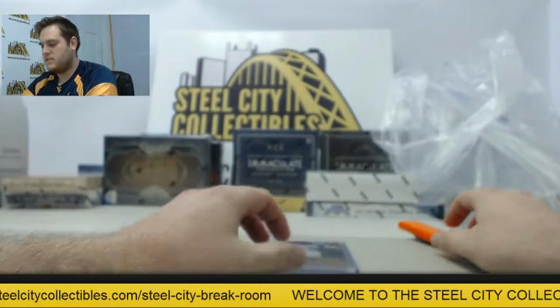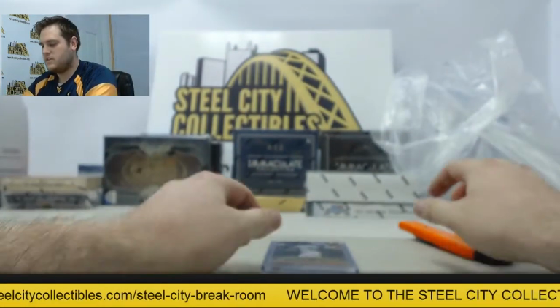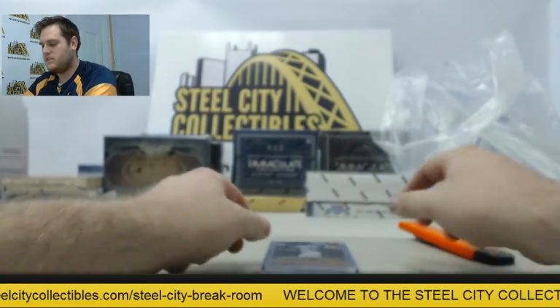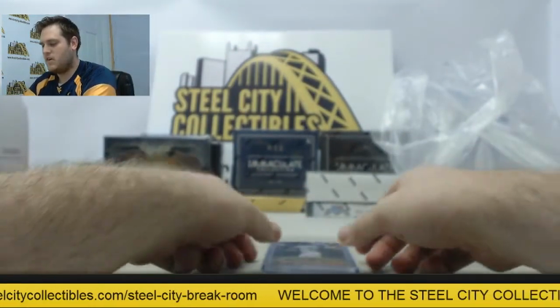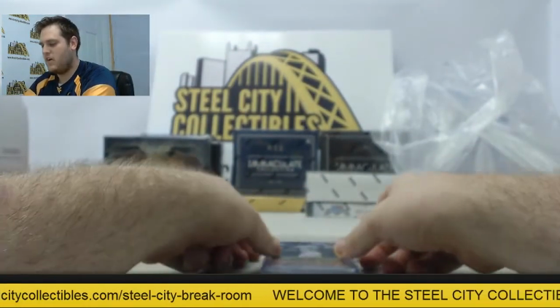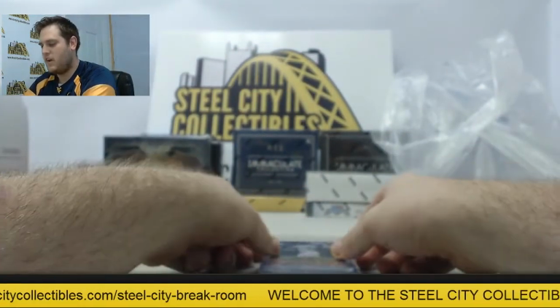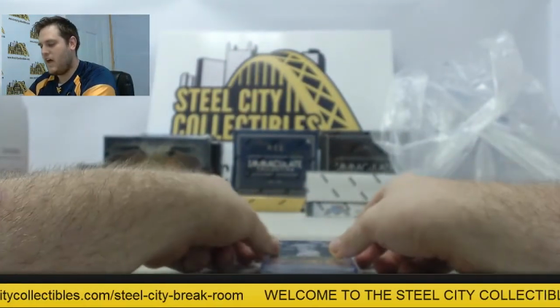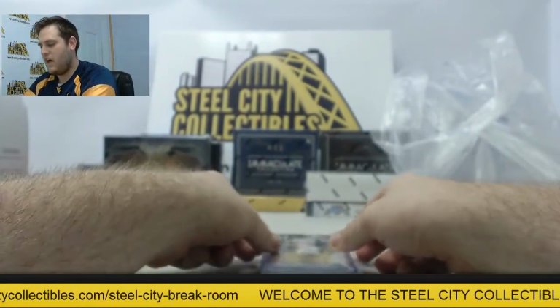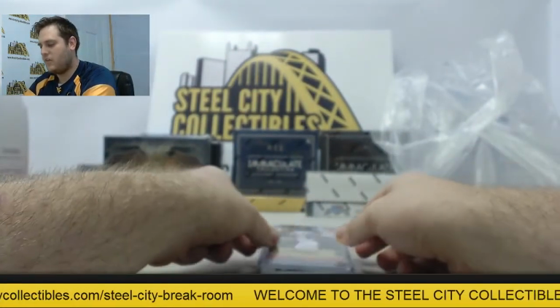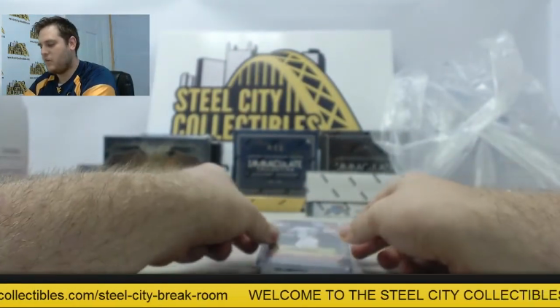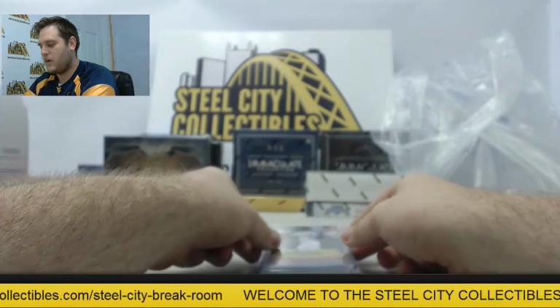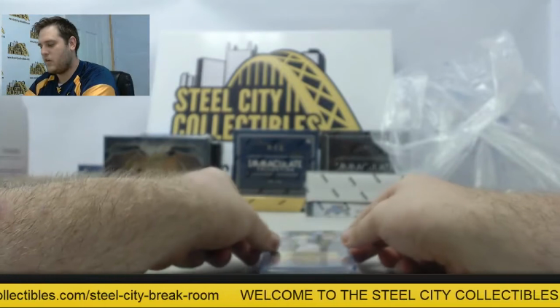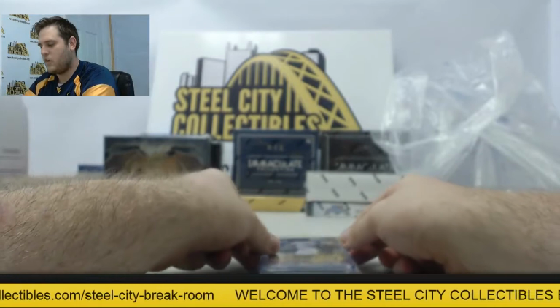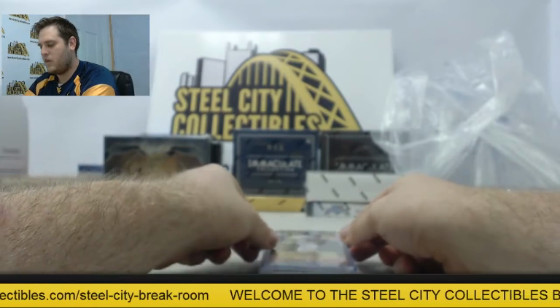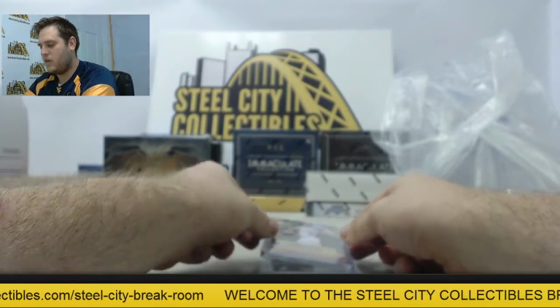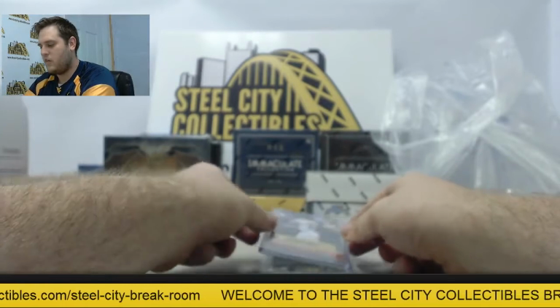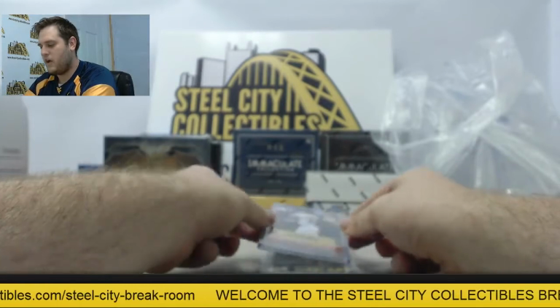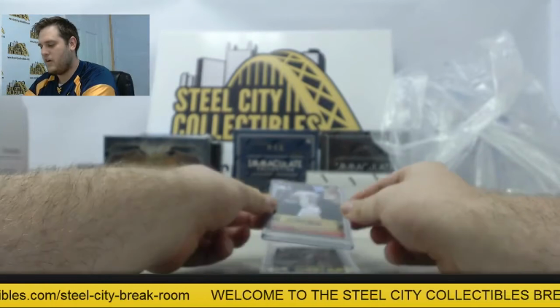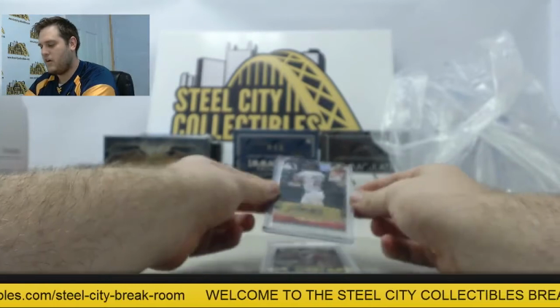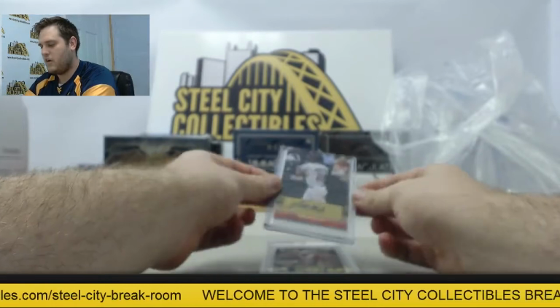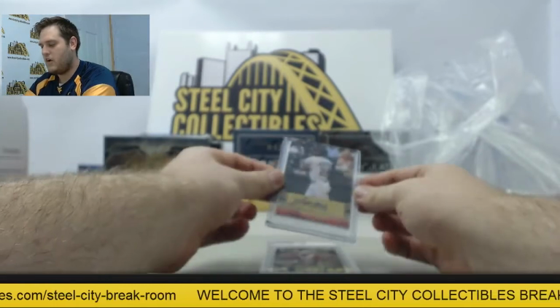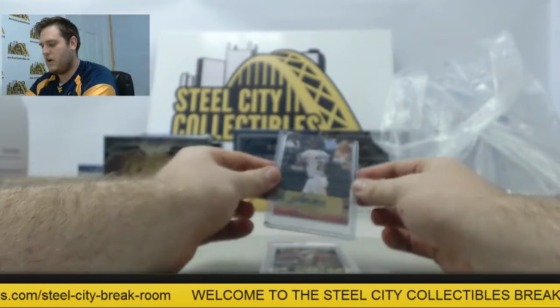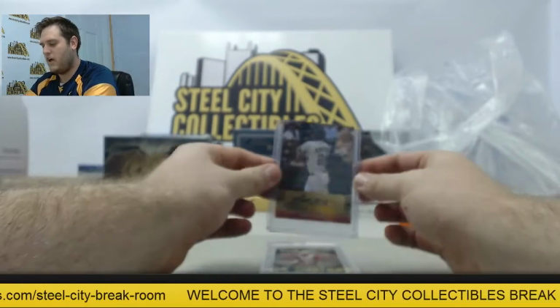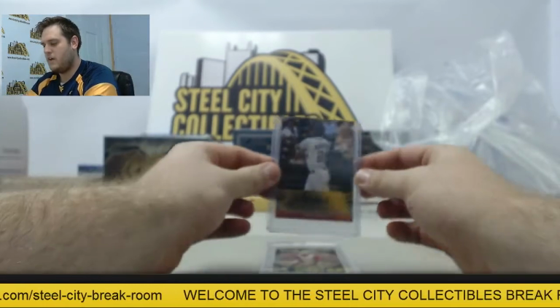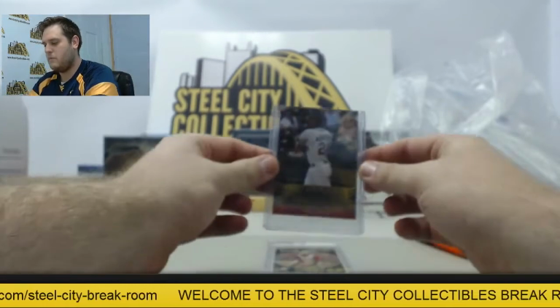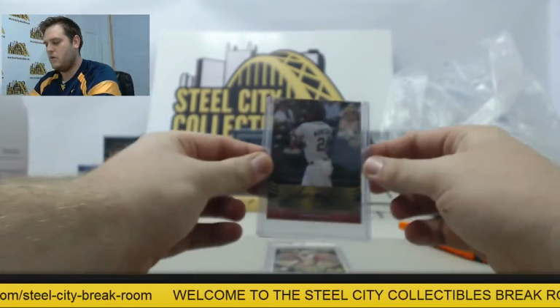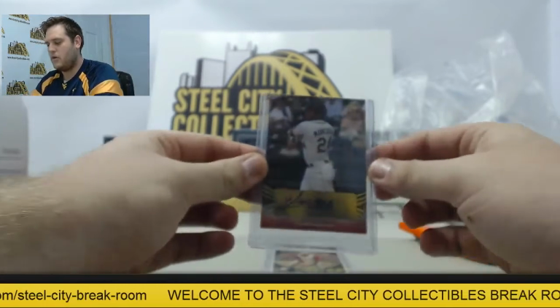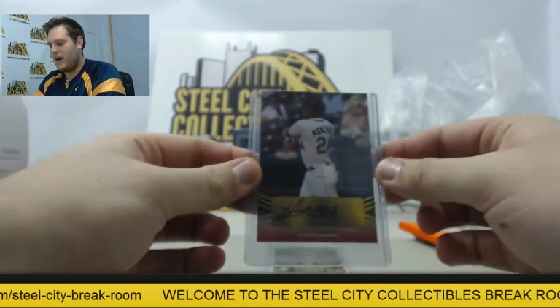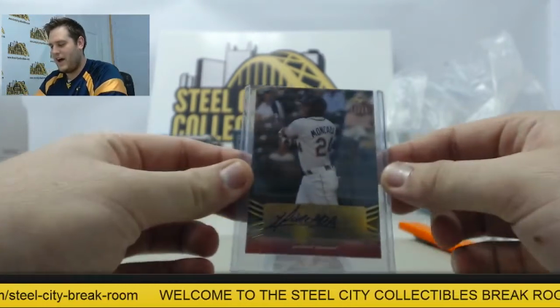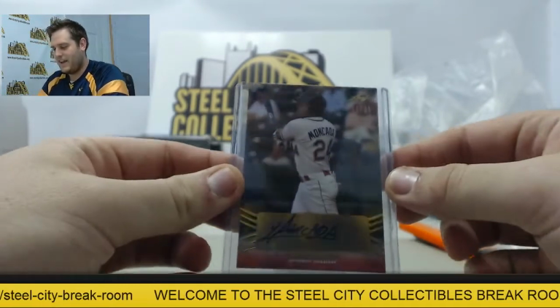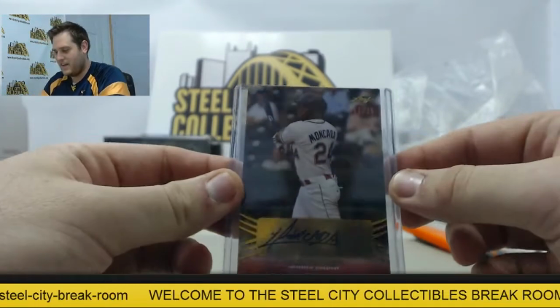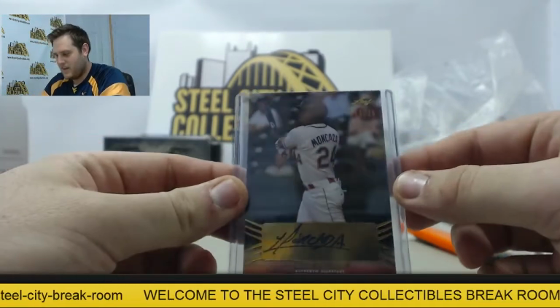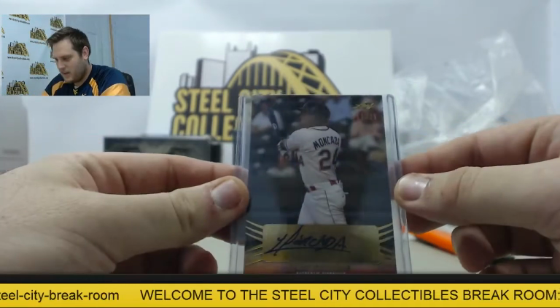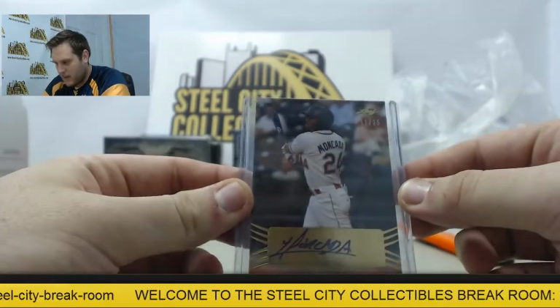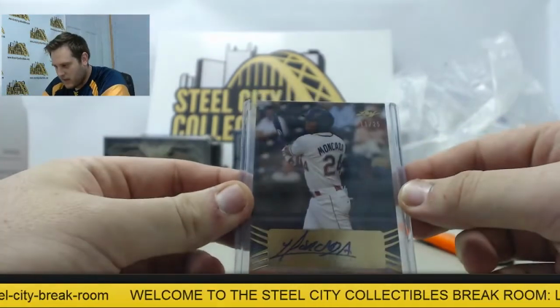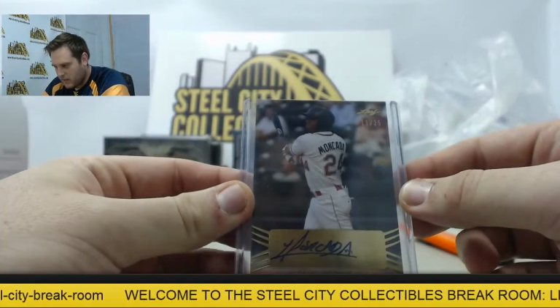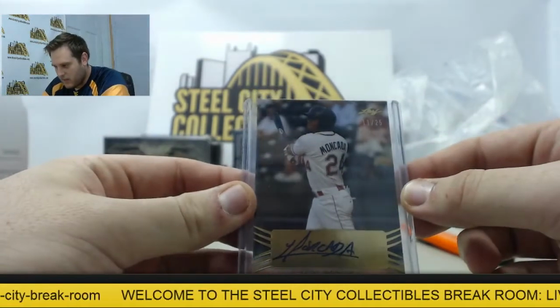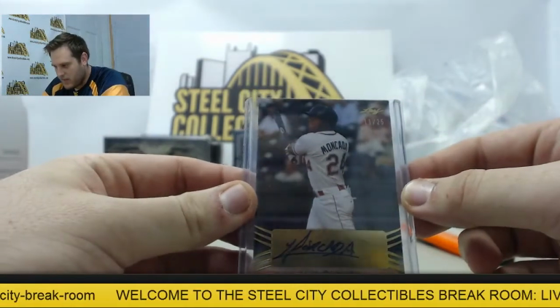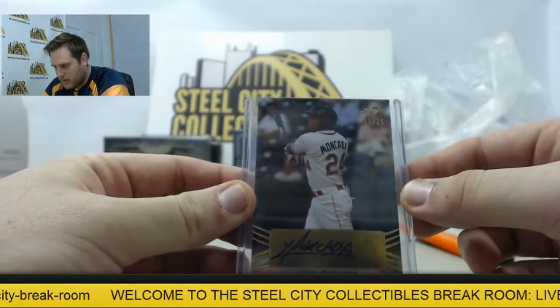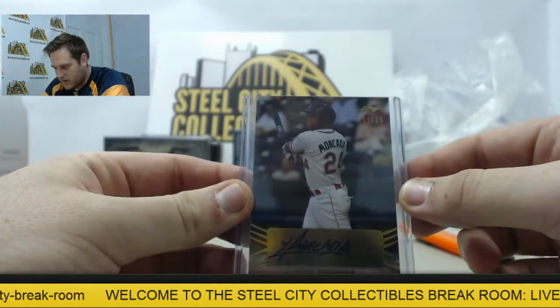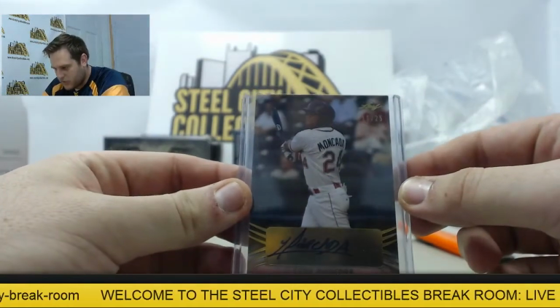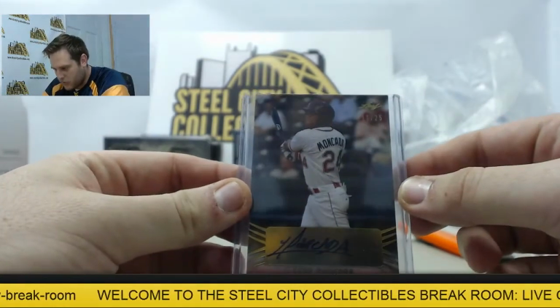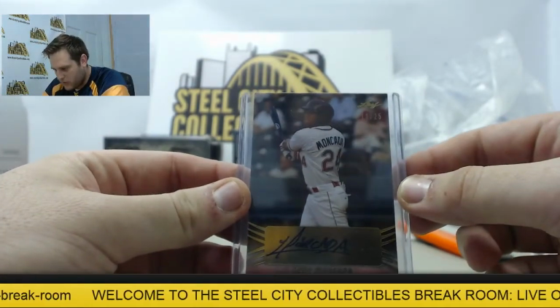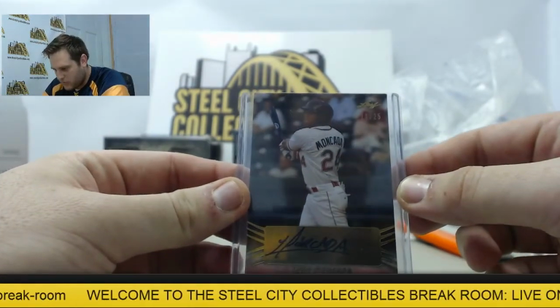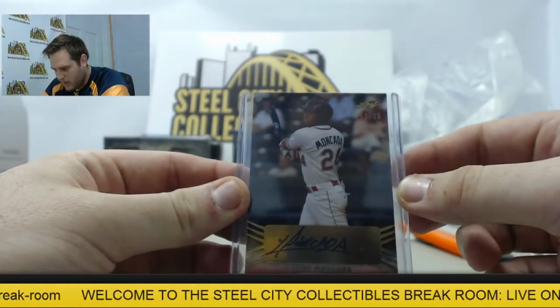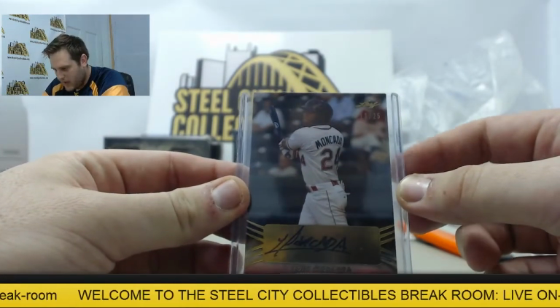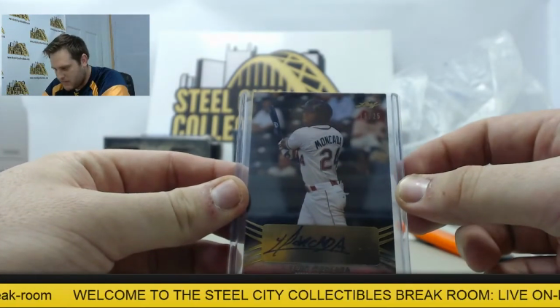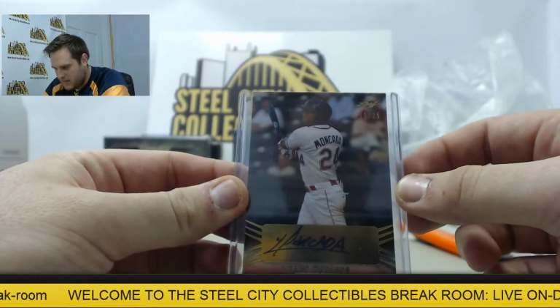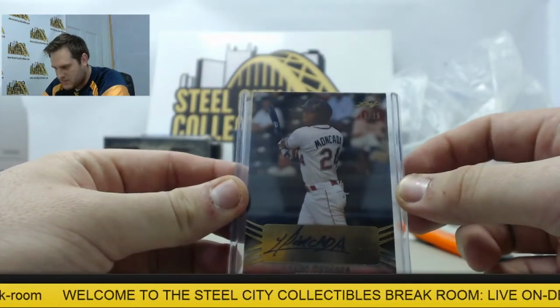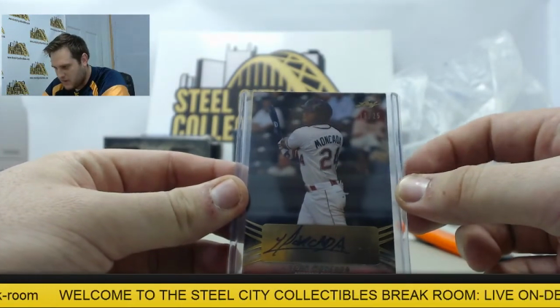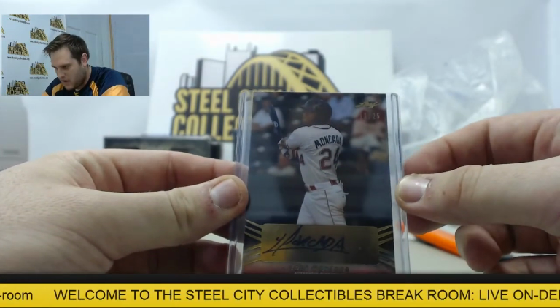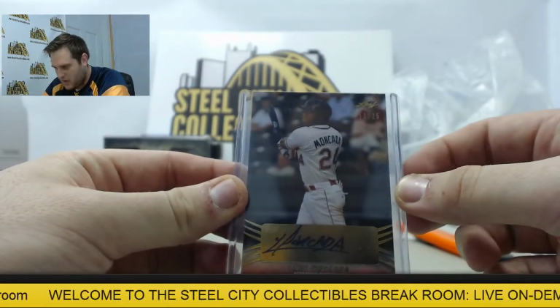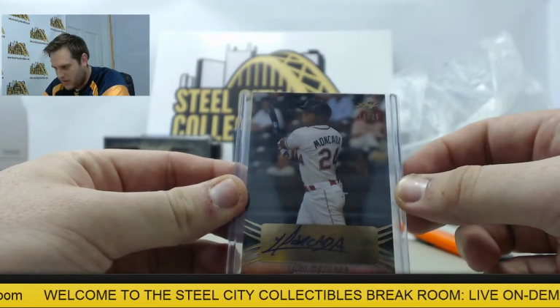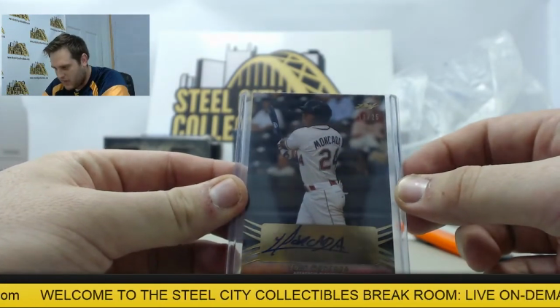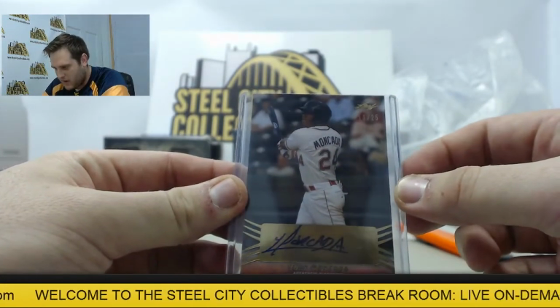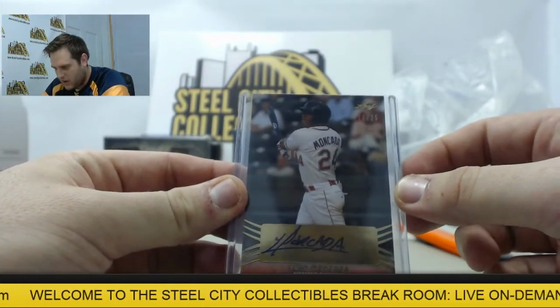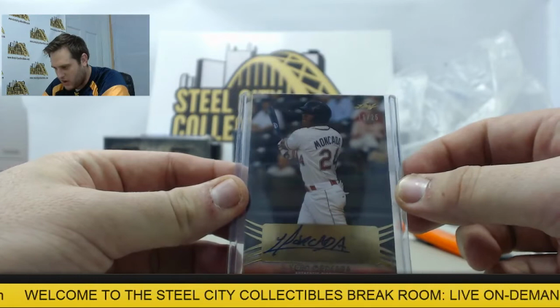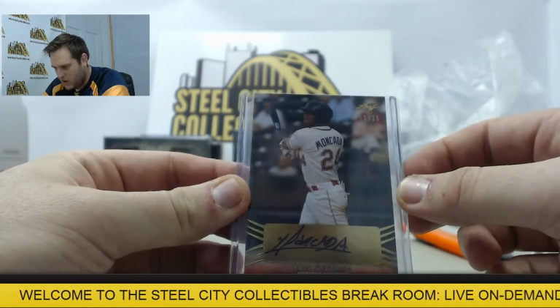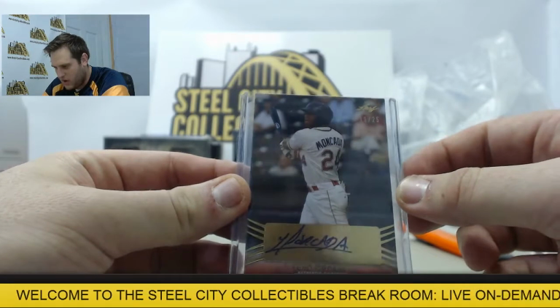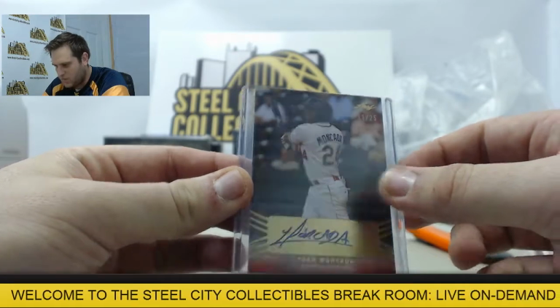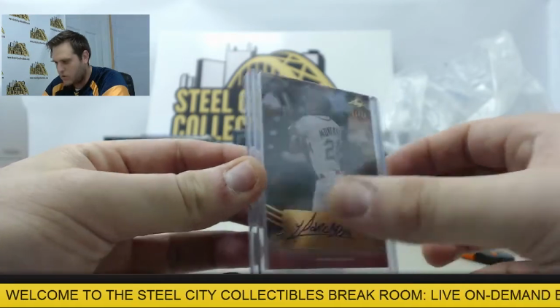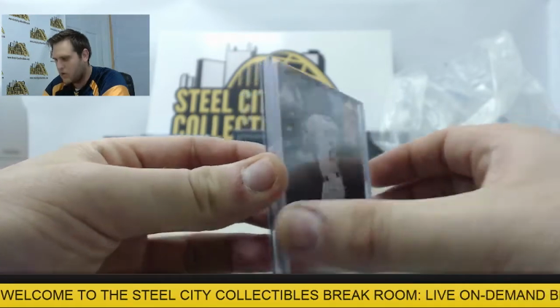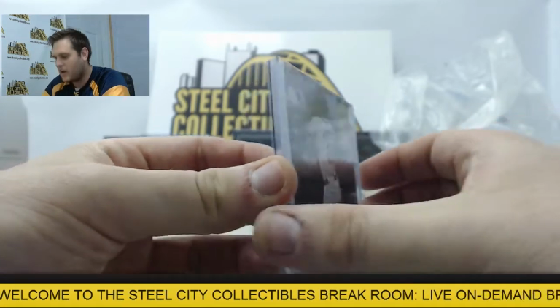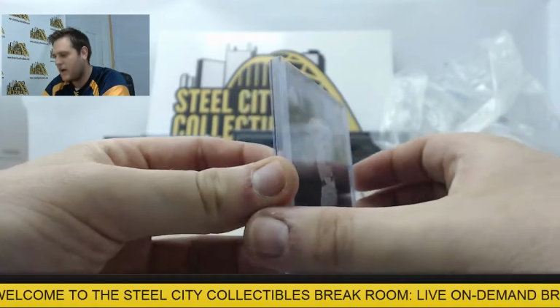Starting out, we got a rookie right here — Jan Mokata, 11 out of 25. Nice pull right there, Jan Mokata.